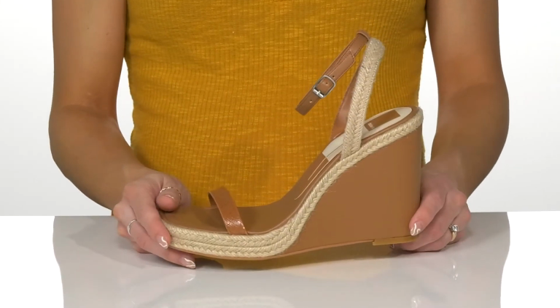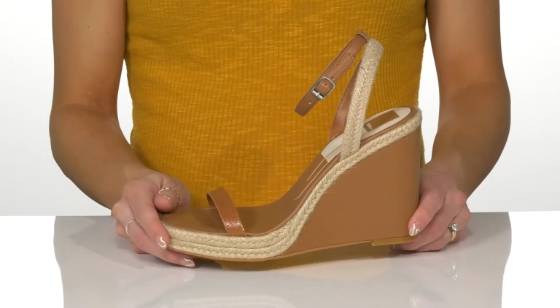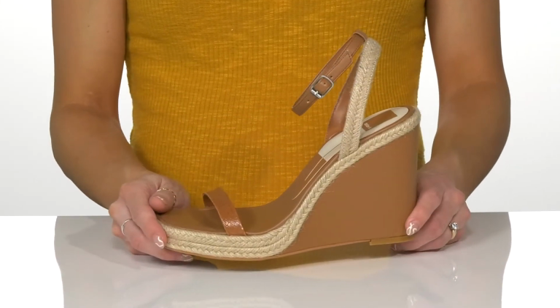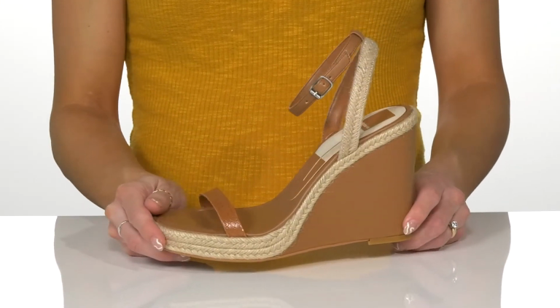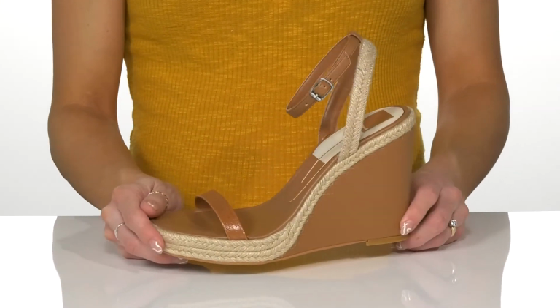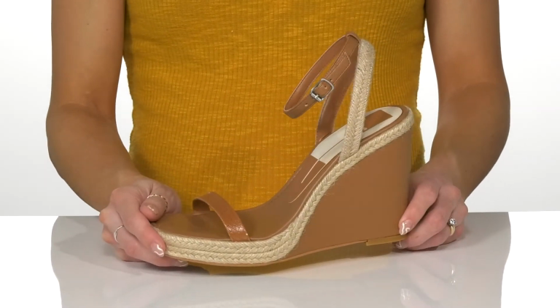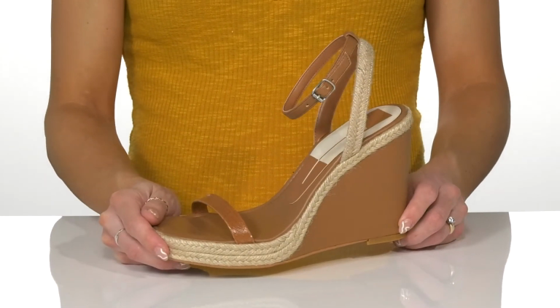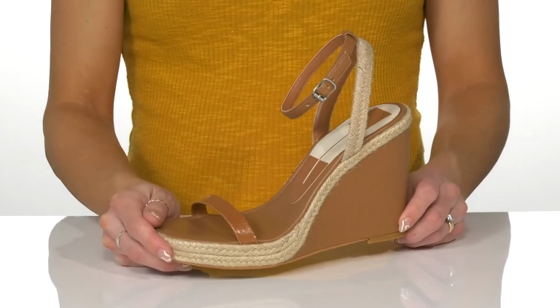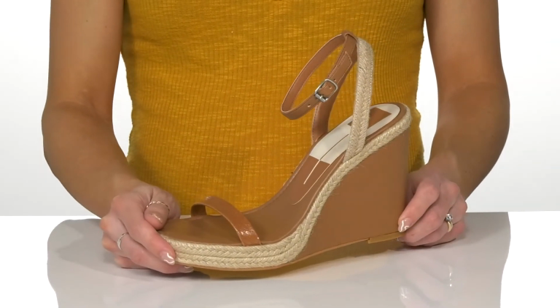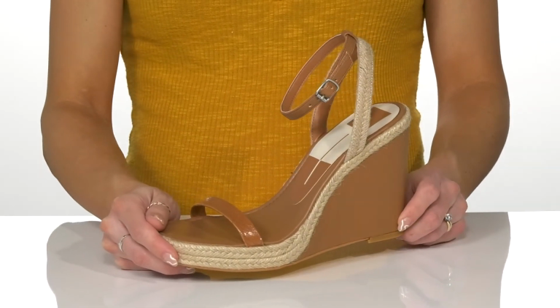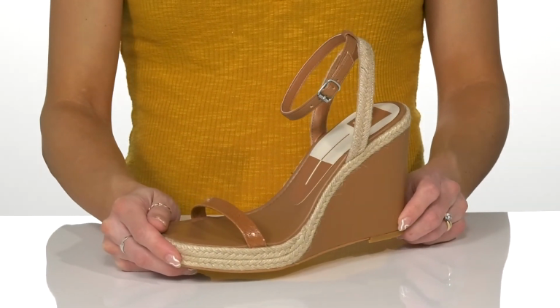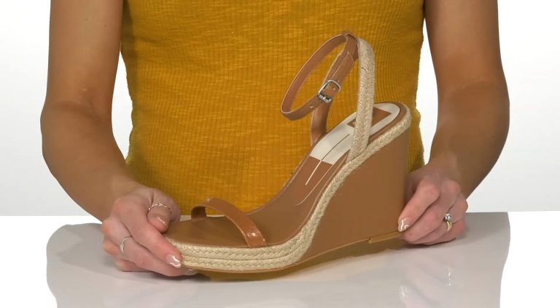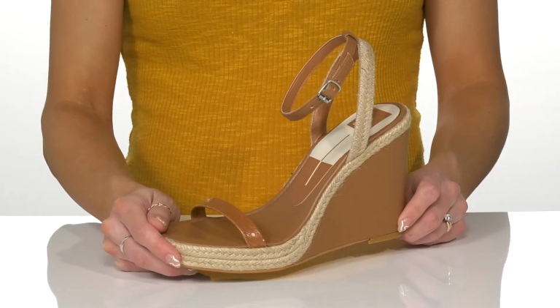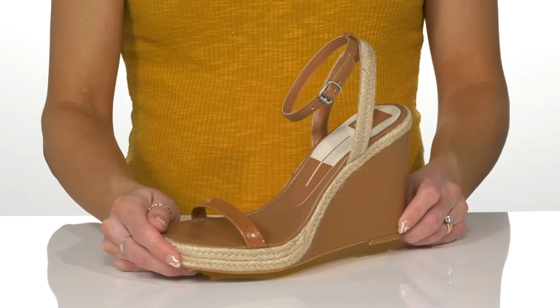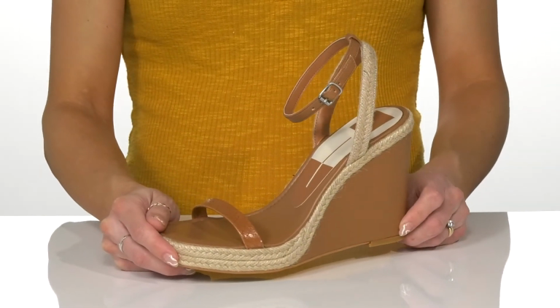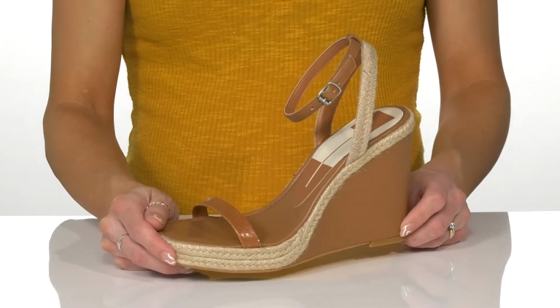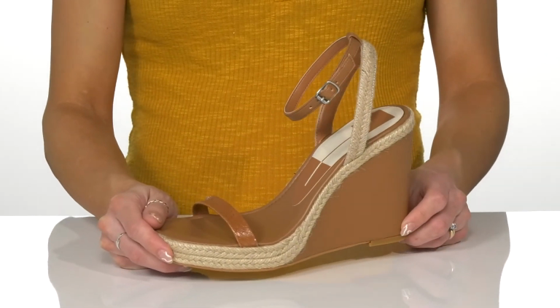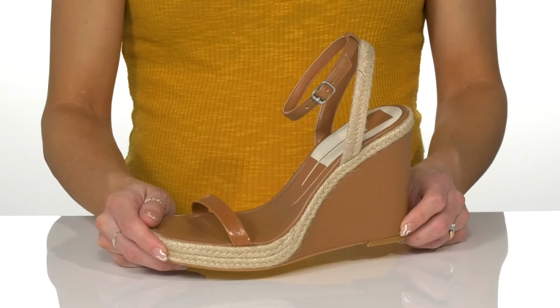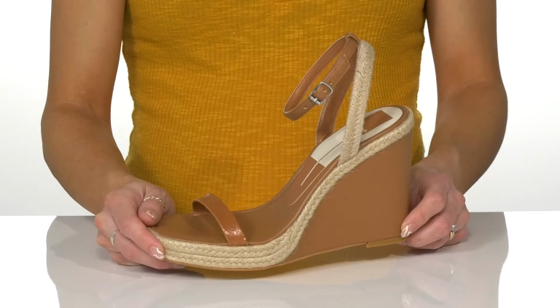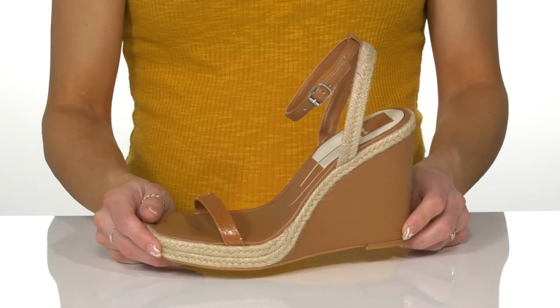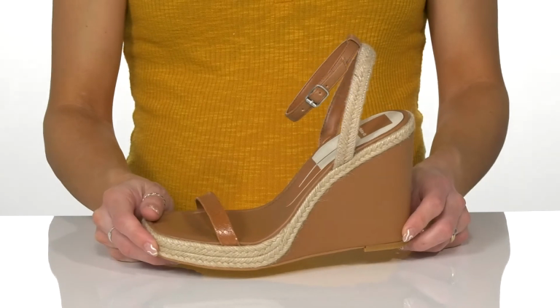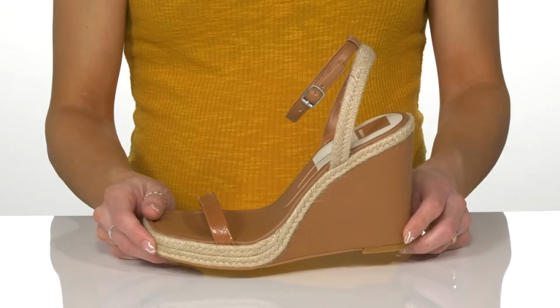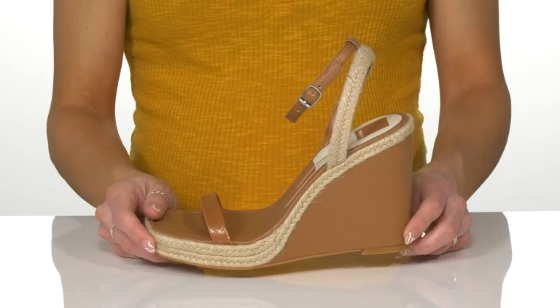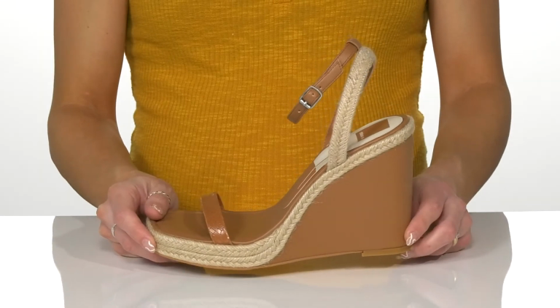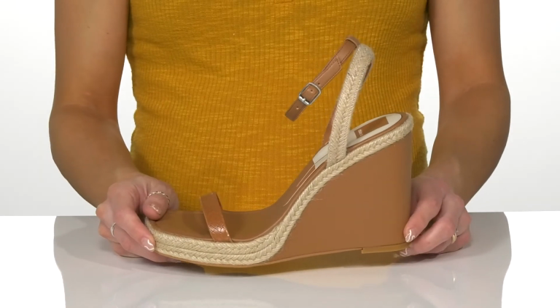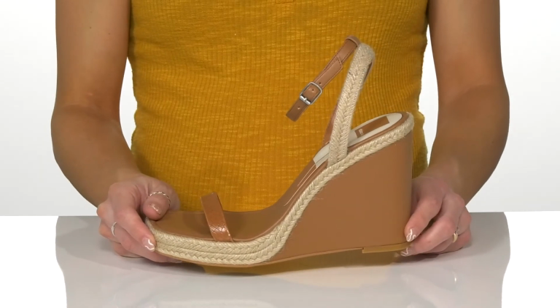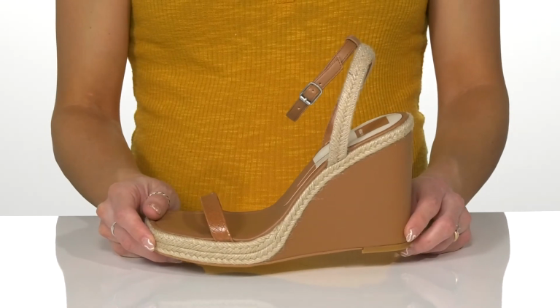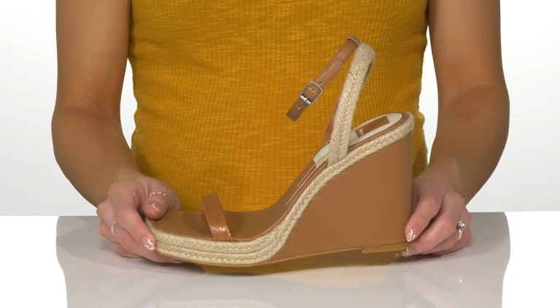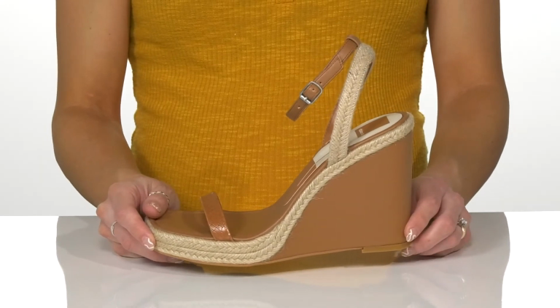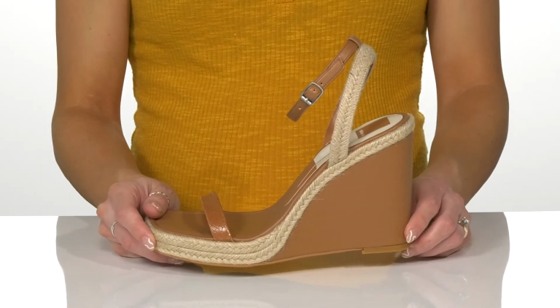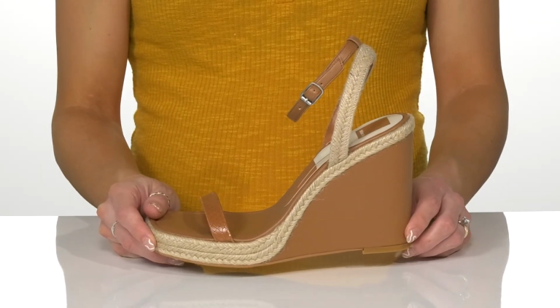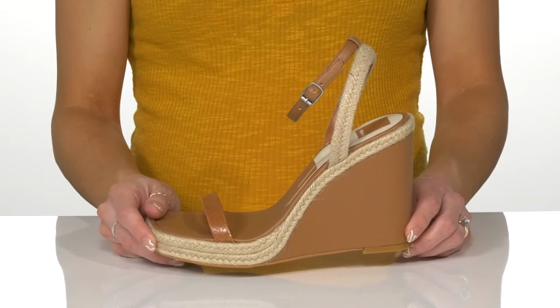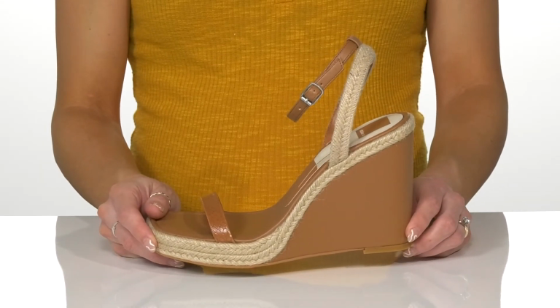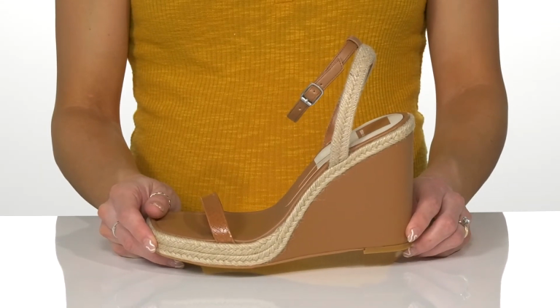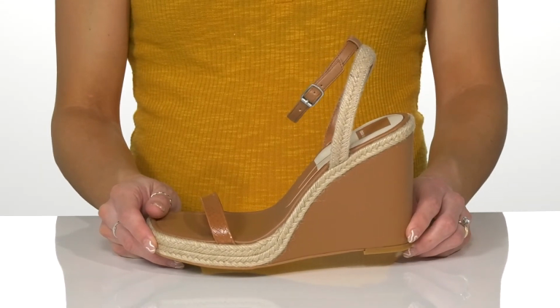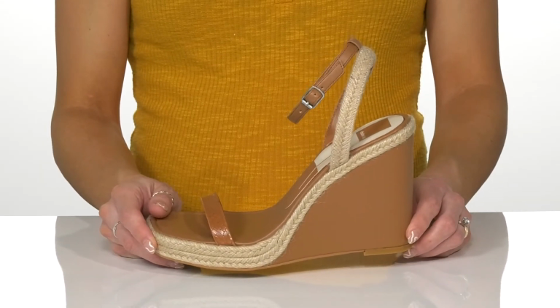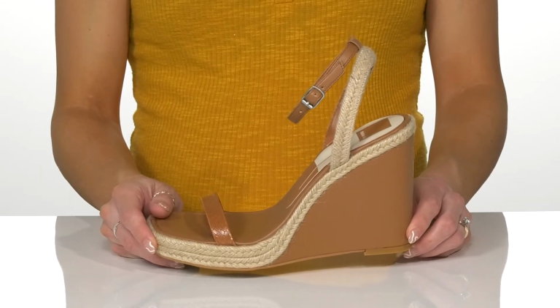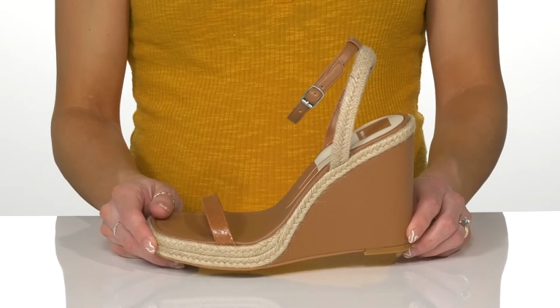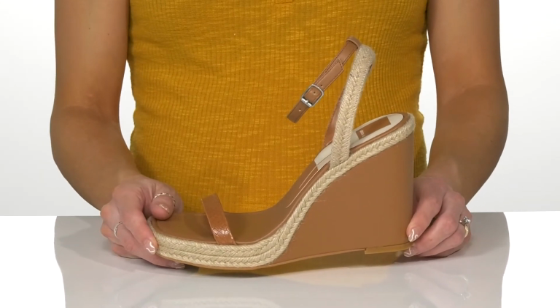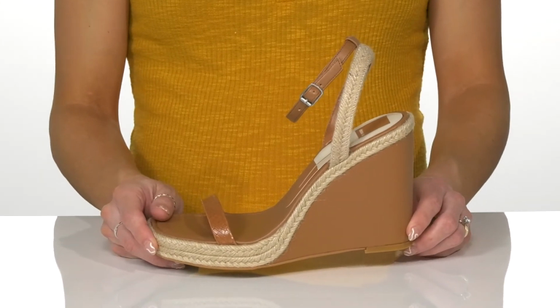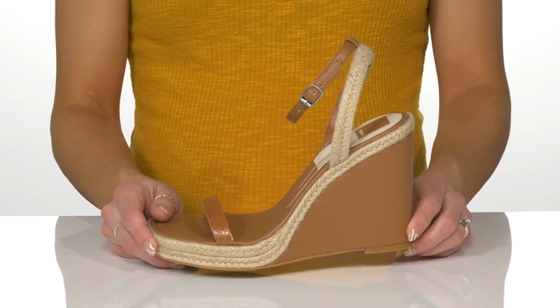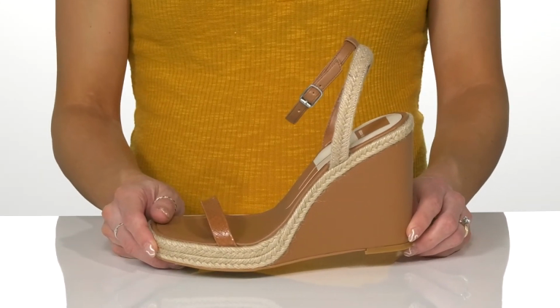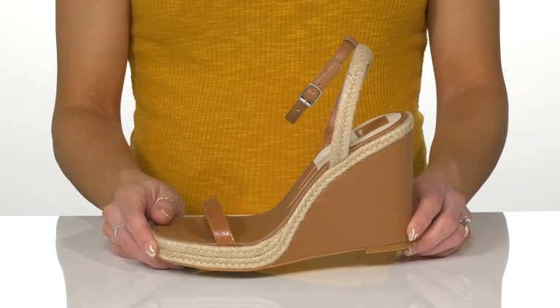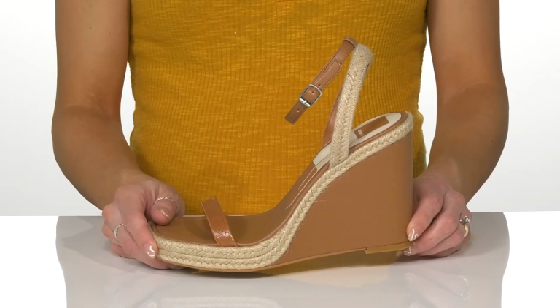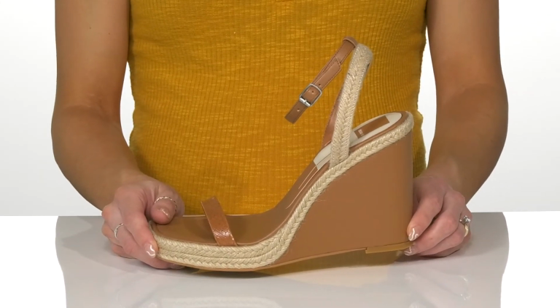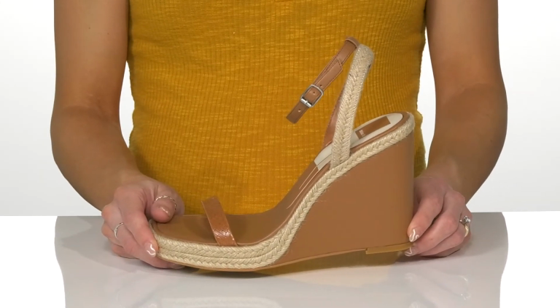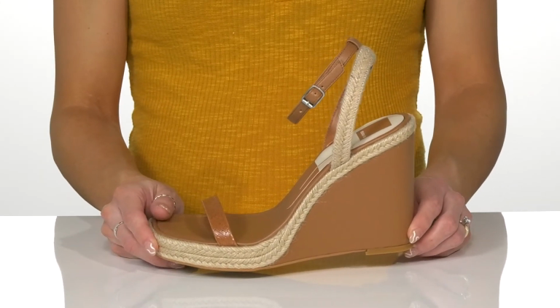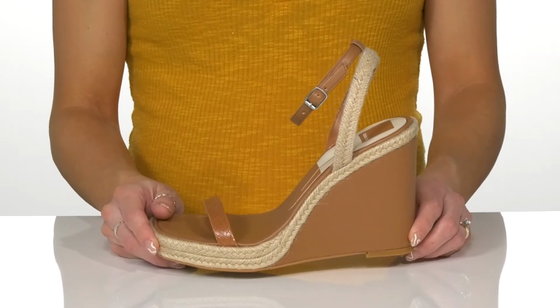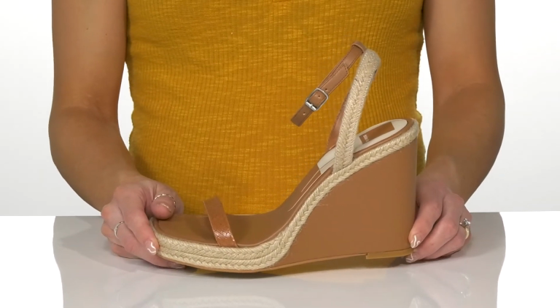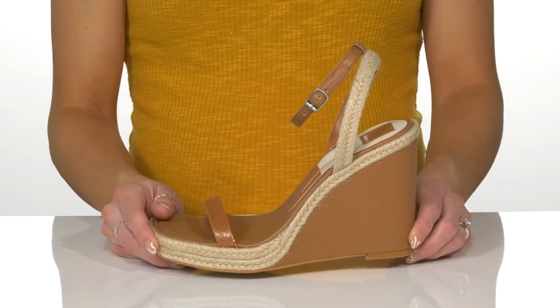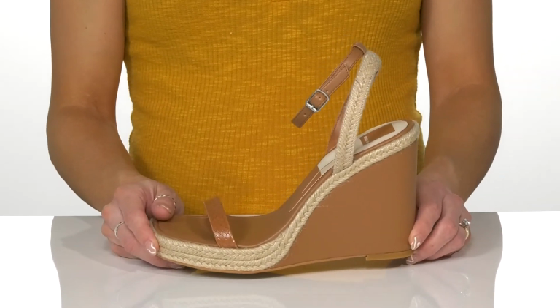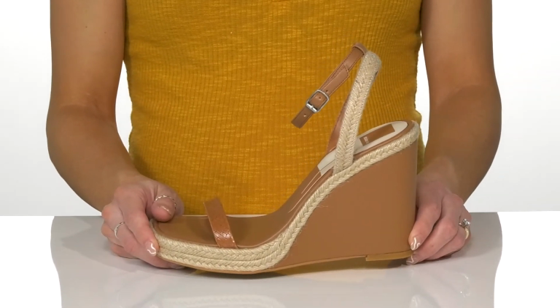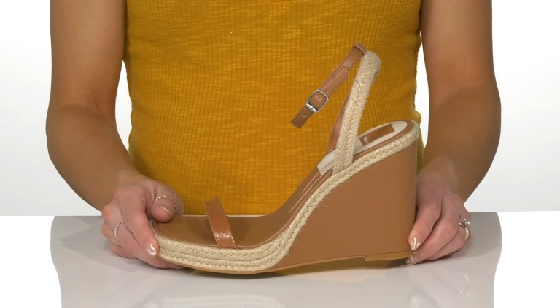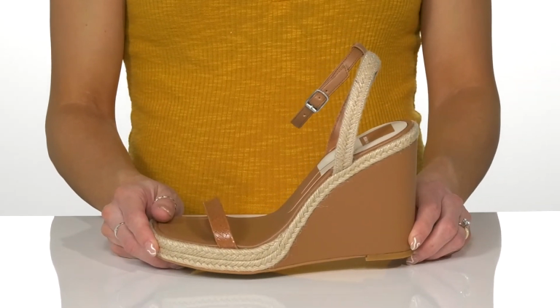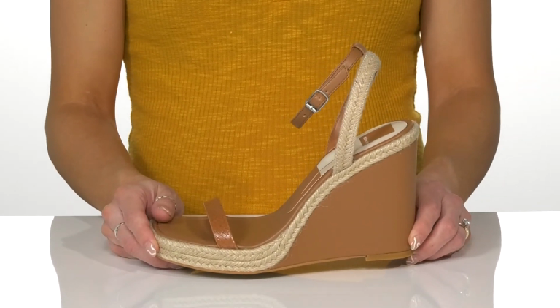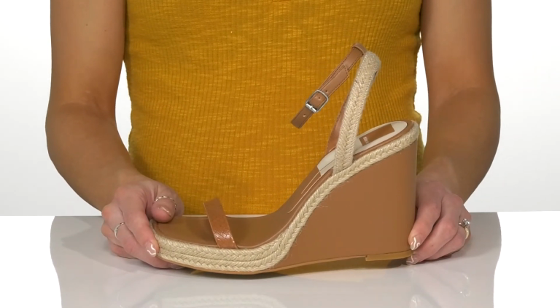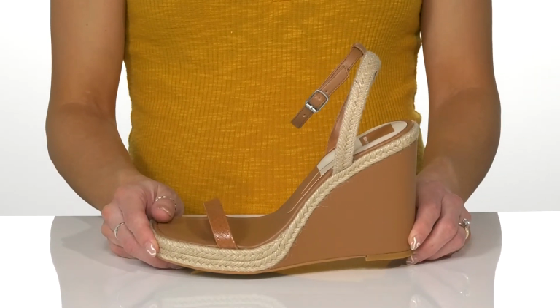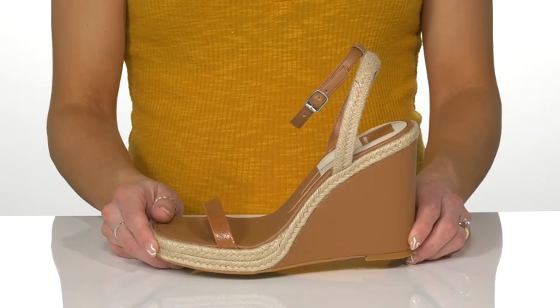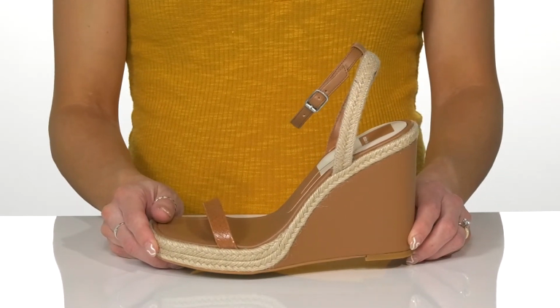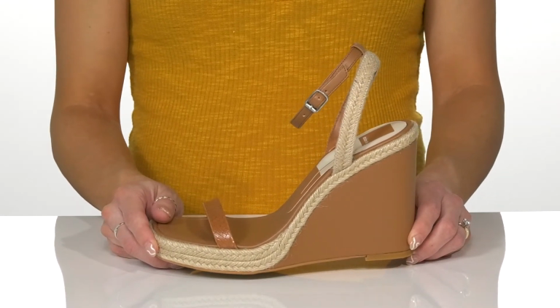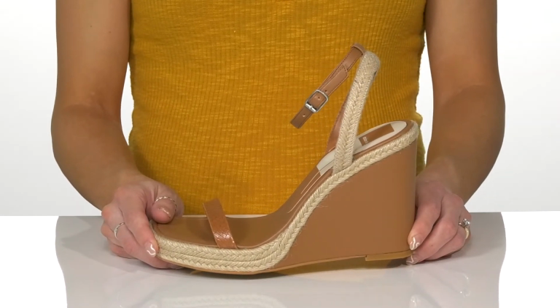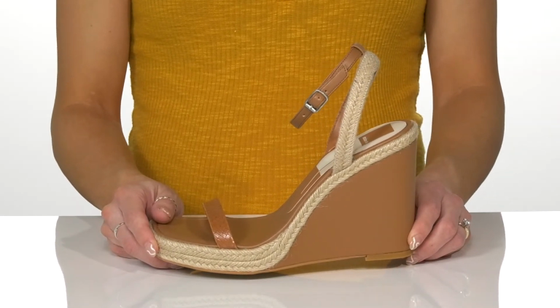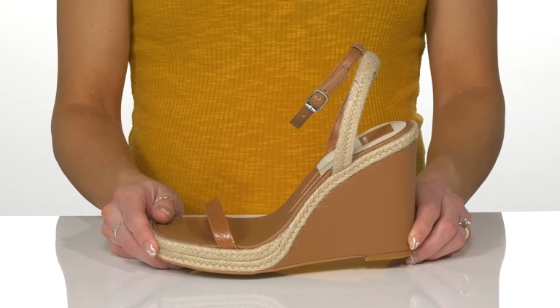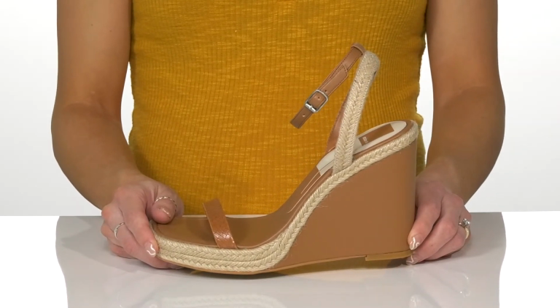I think these will look really cute with a nice dress this season when you go out and grab some brunch with your girlfriends.